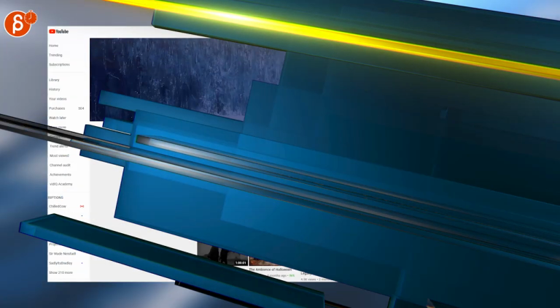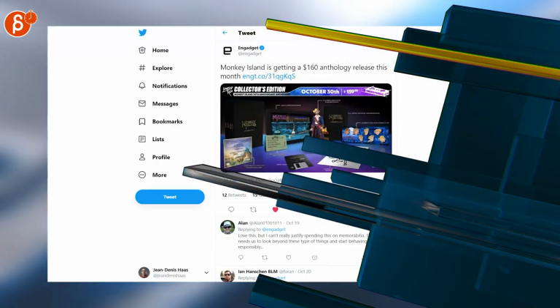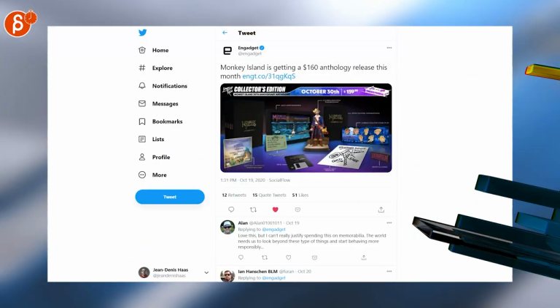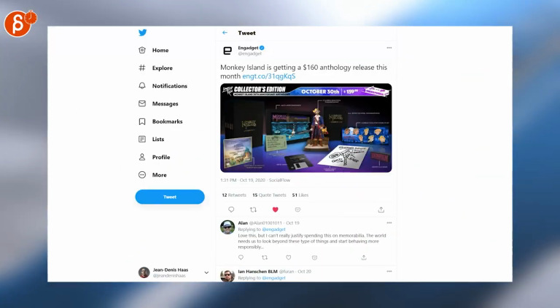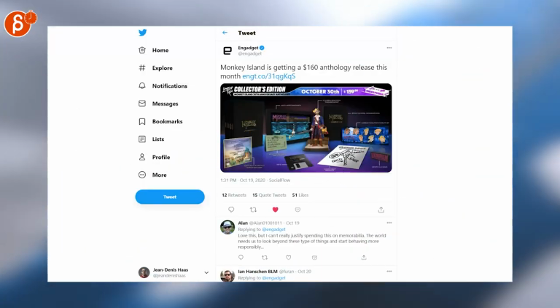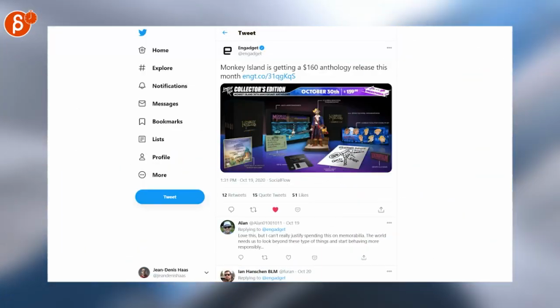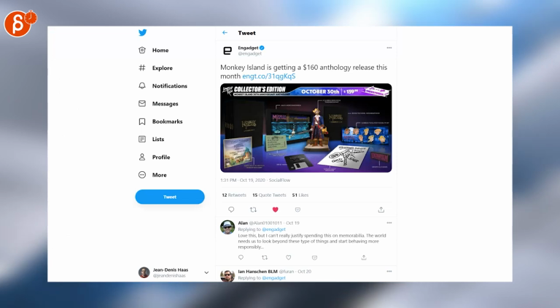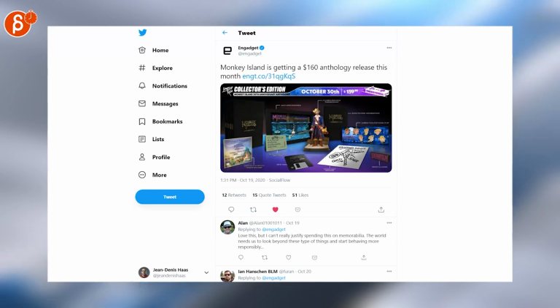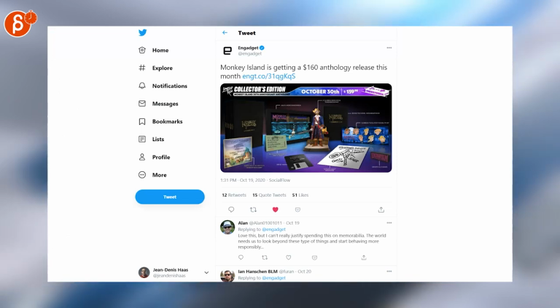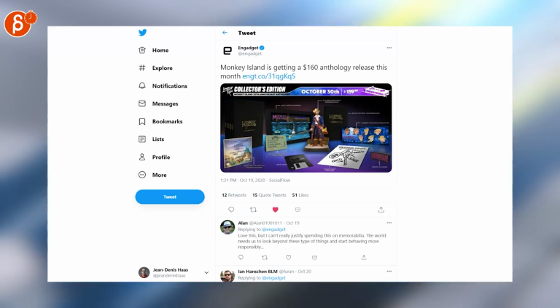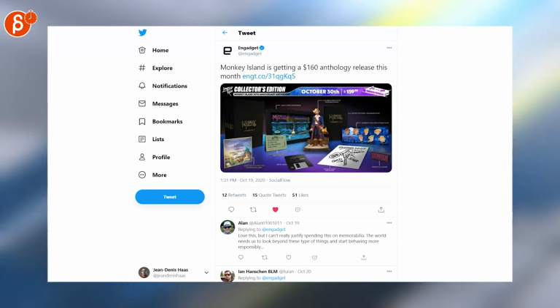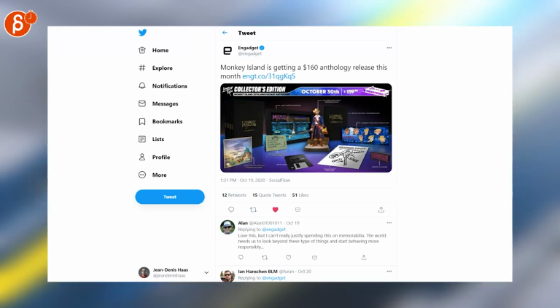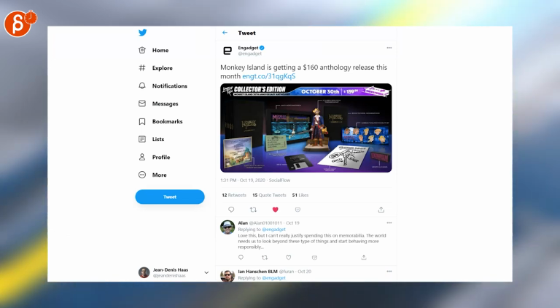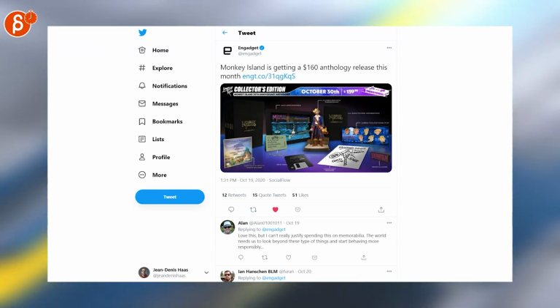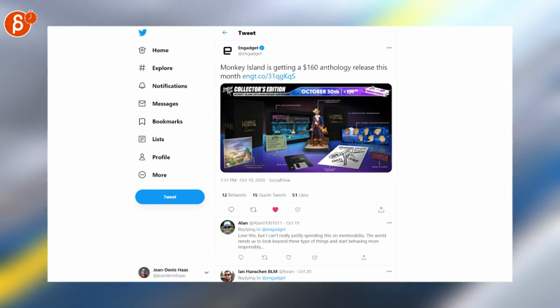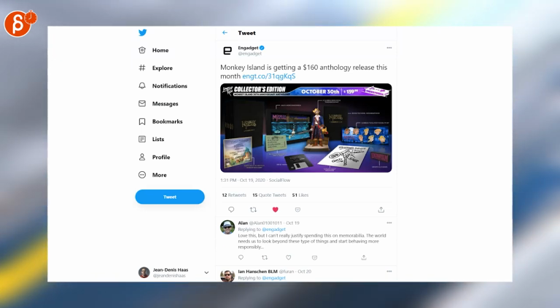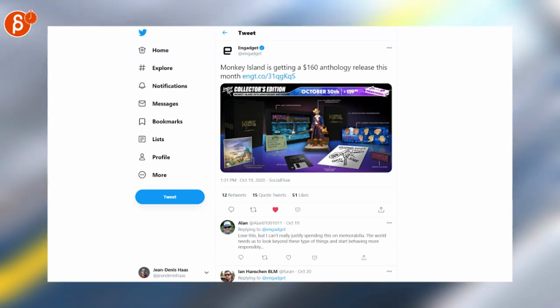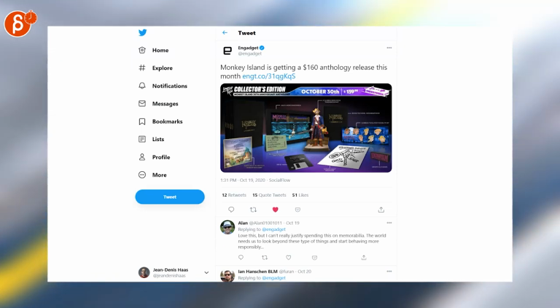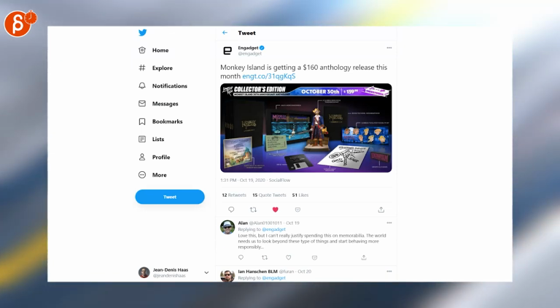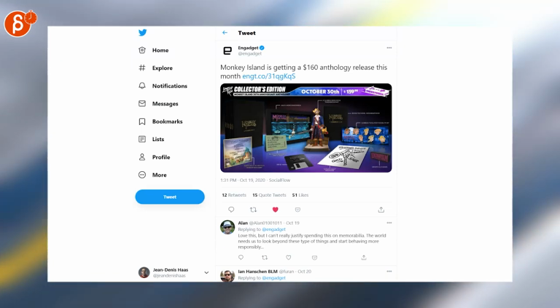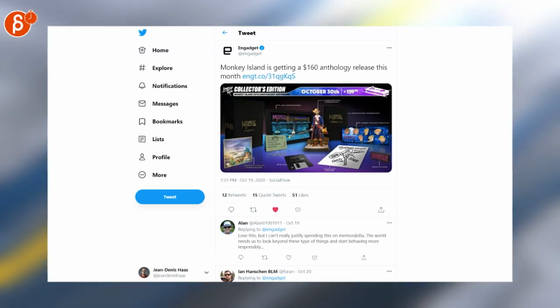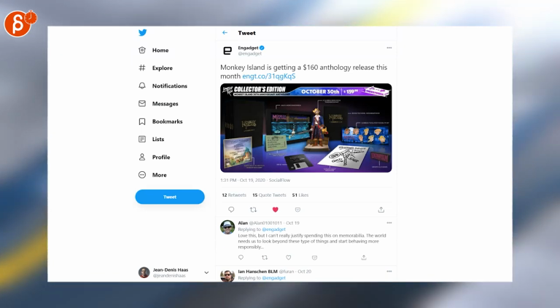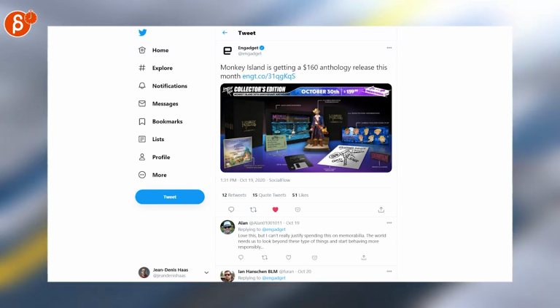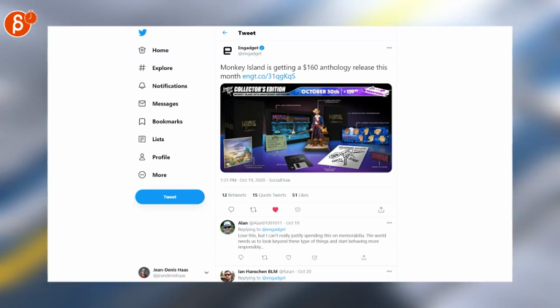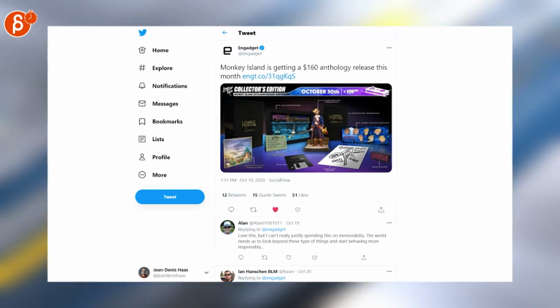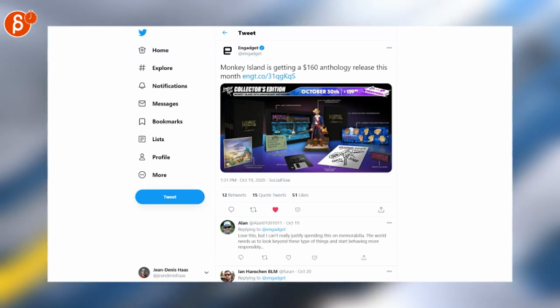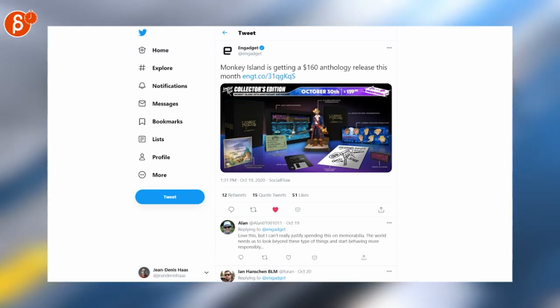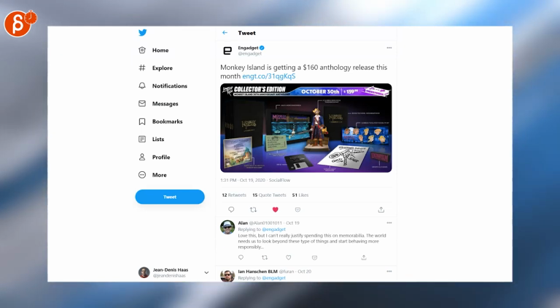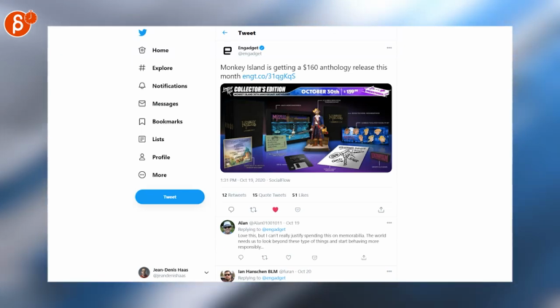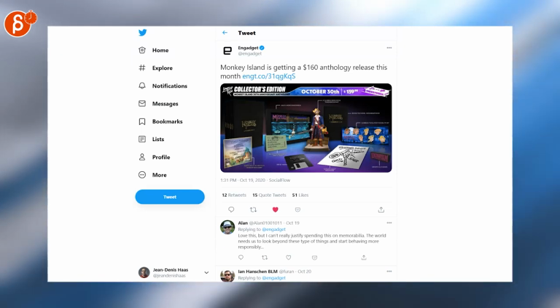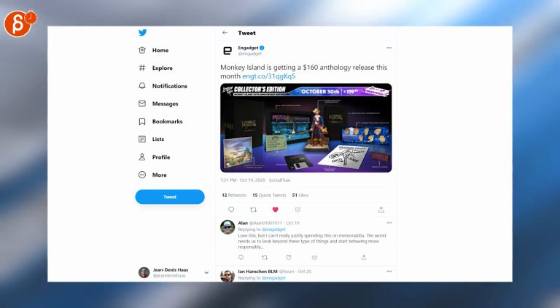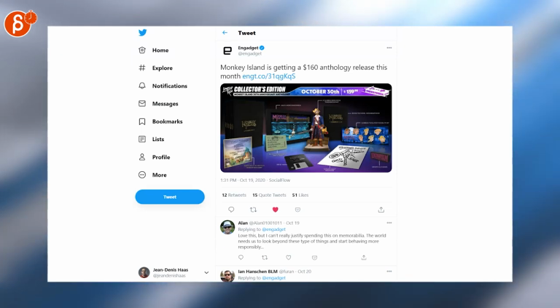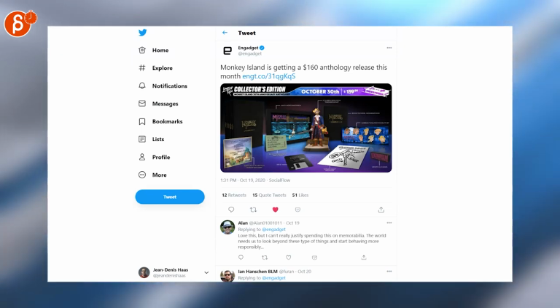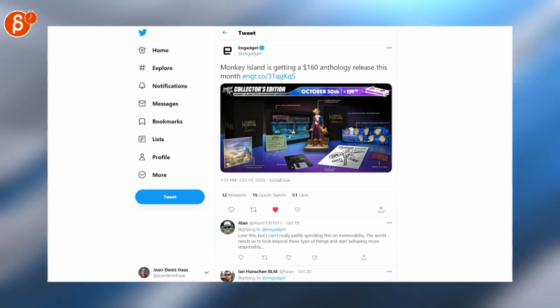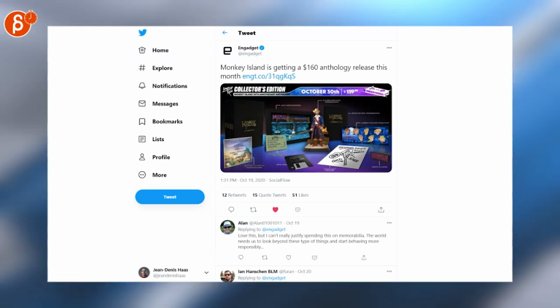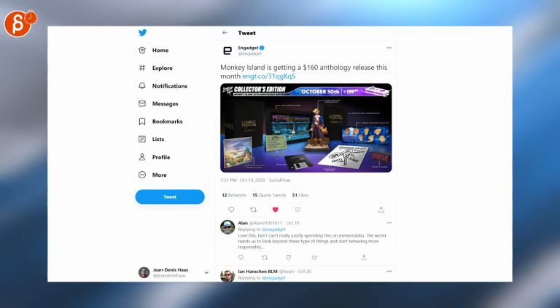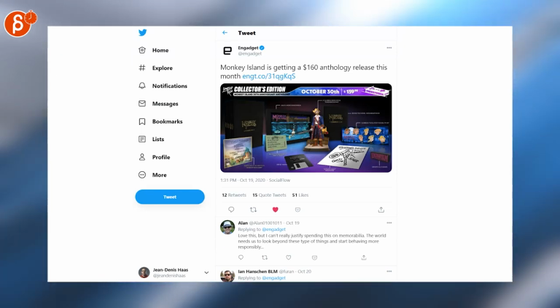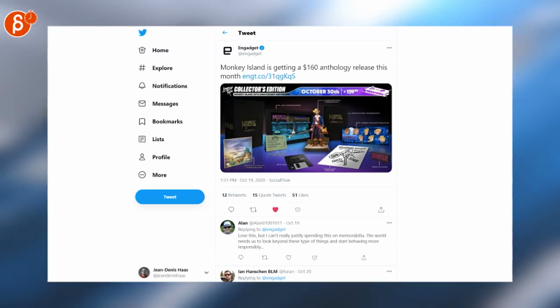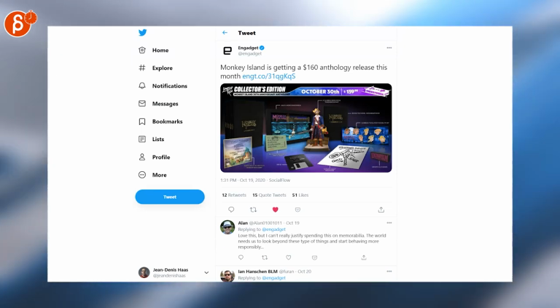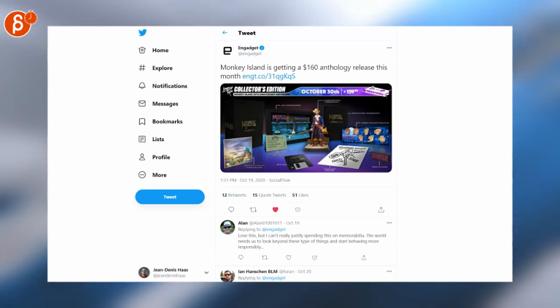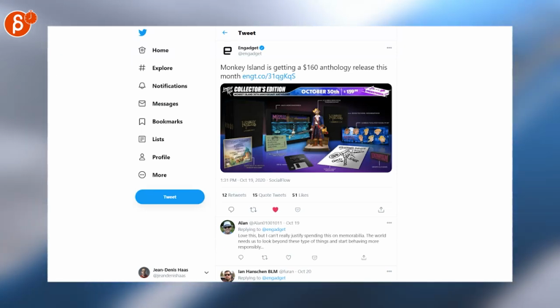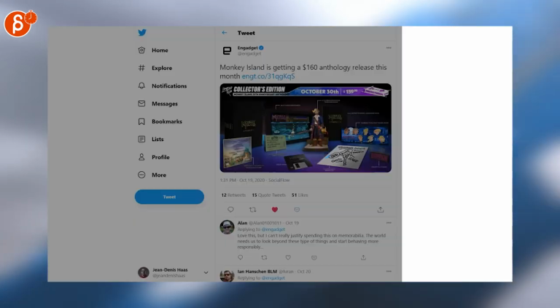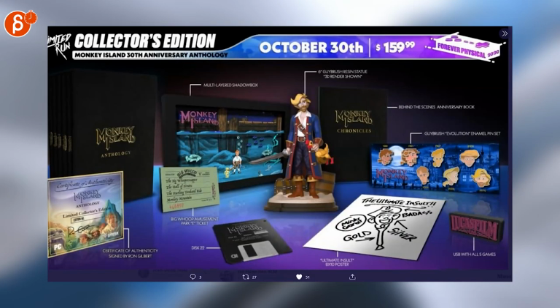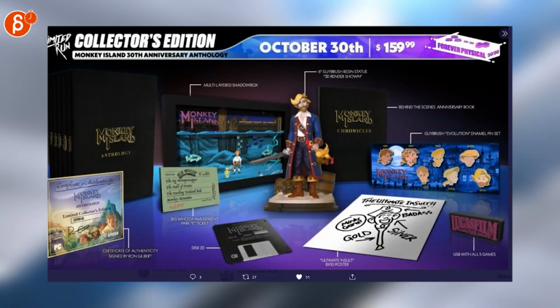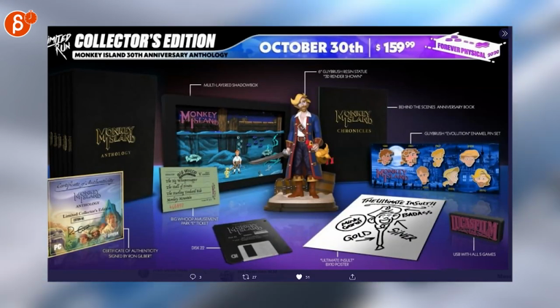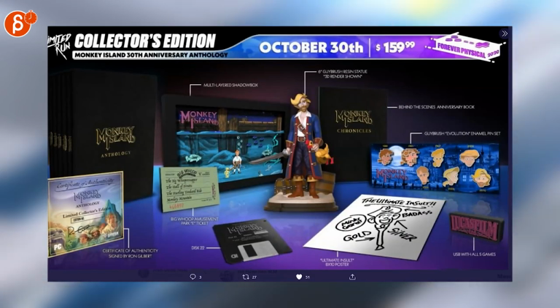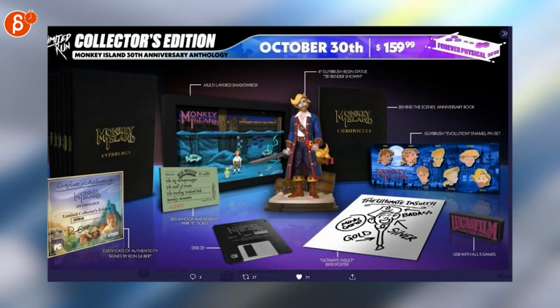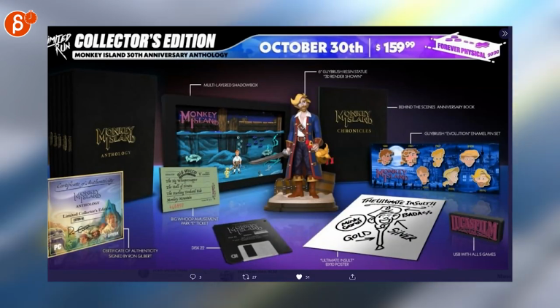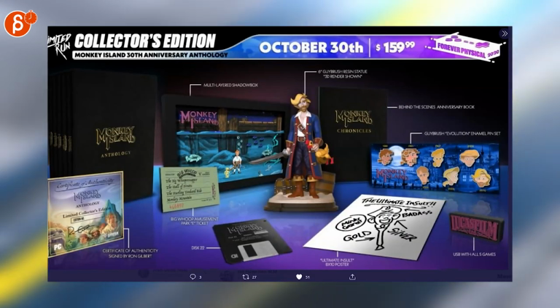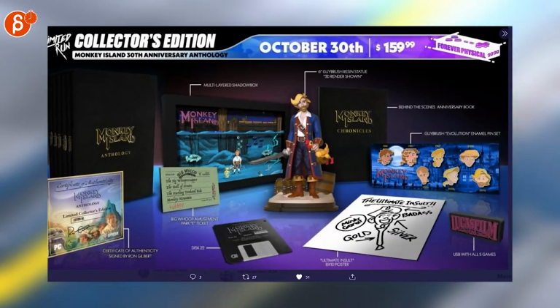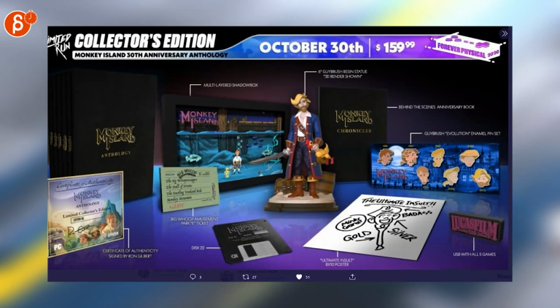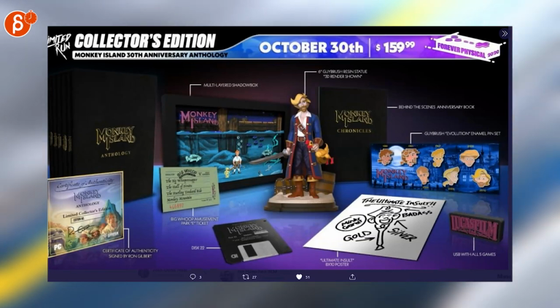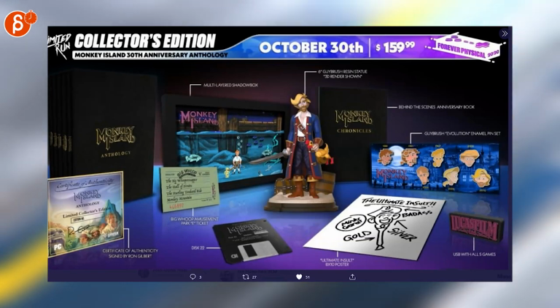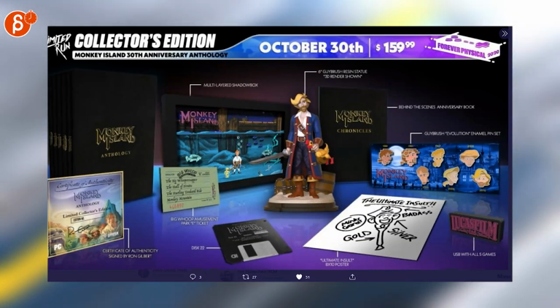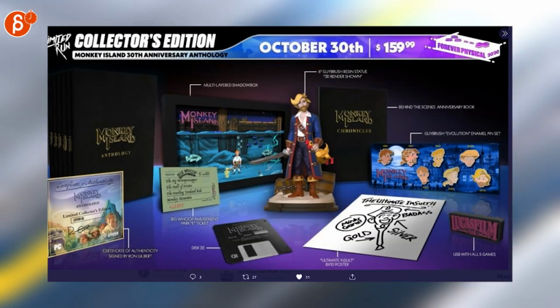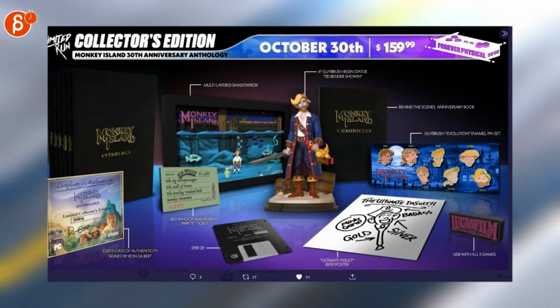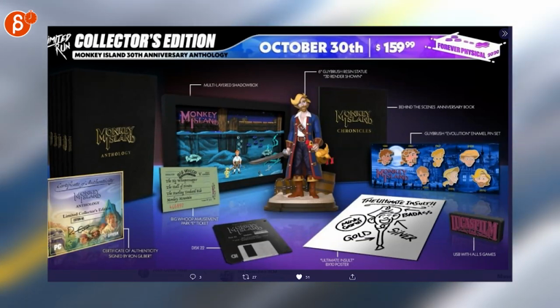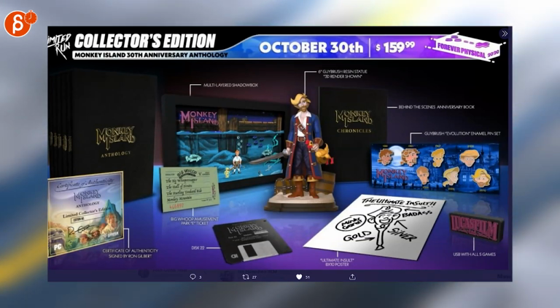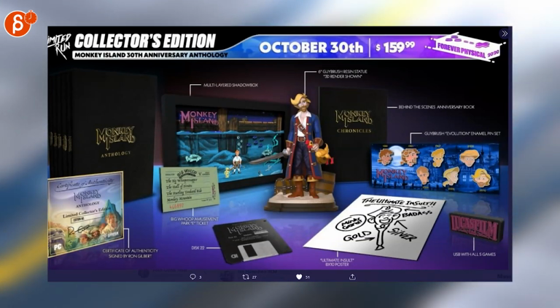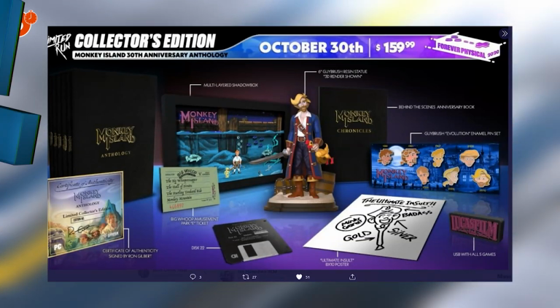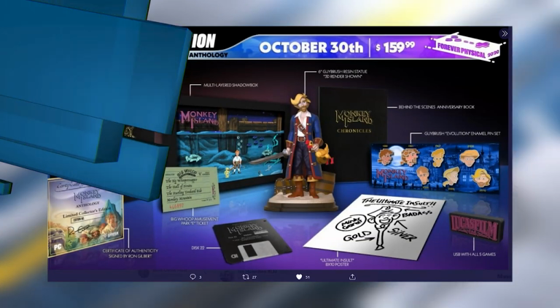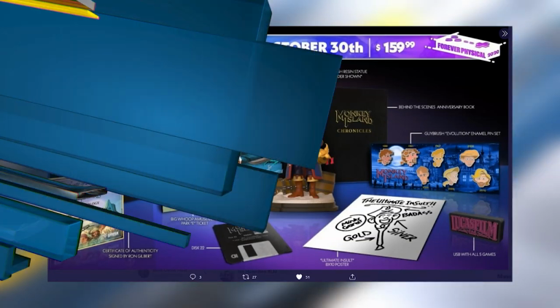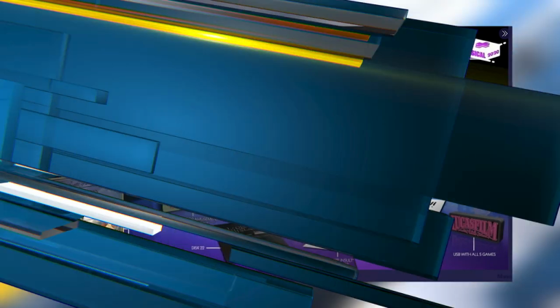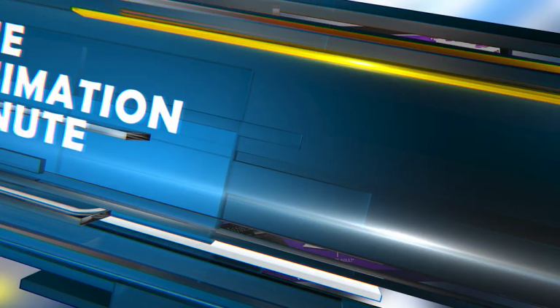Speaking of cool stuff, Monkey Island is getting a $160 anthology release this week. That is a lot of goodies and I'm all for it.